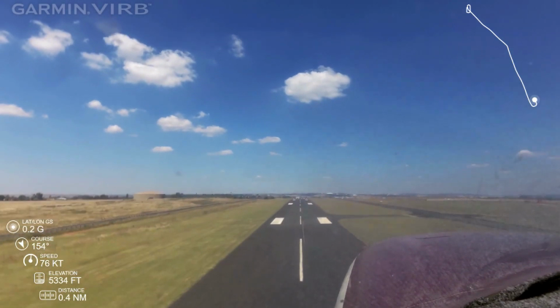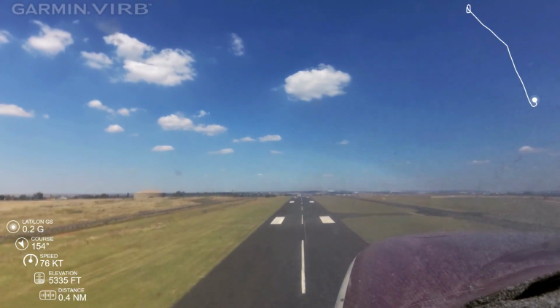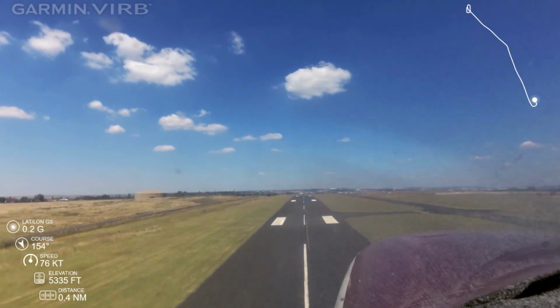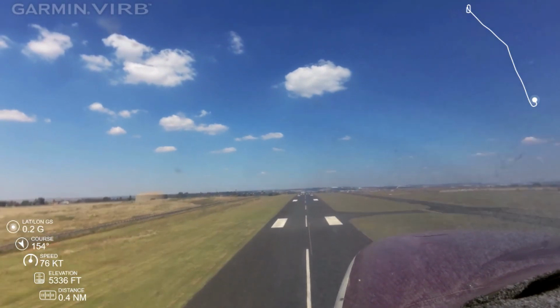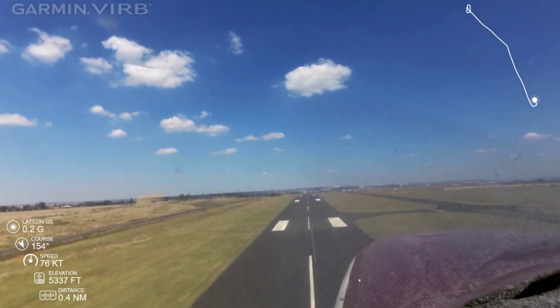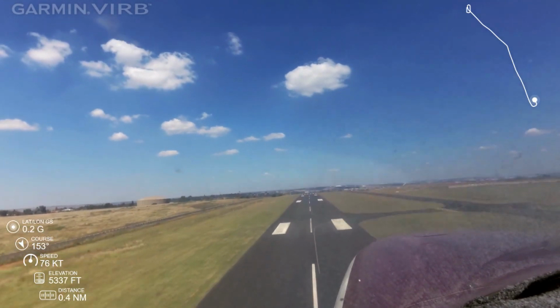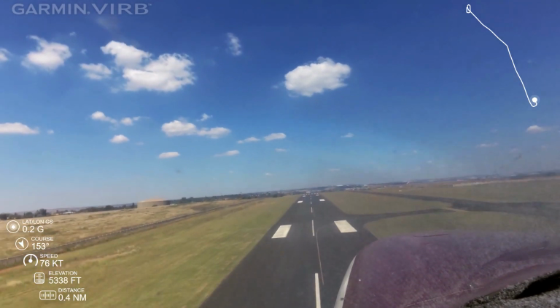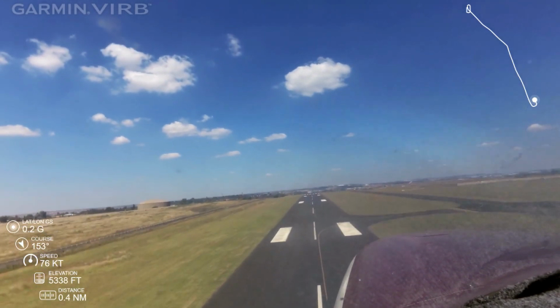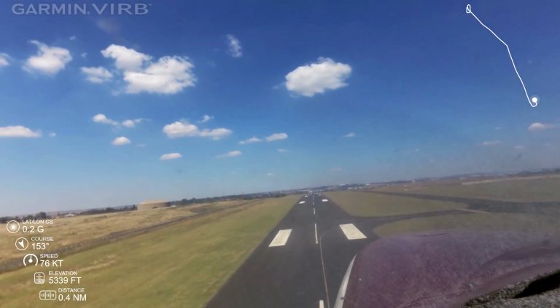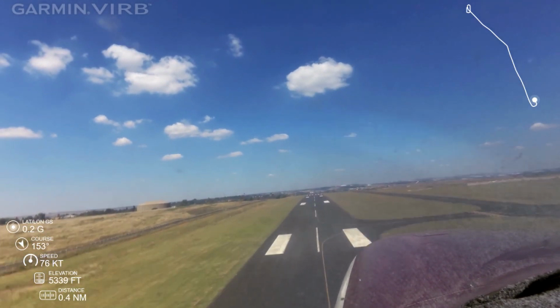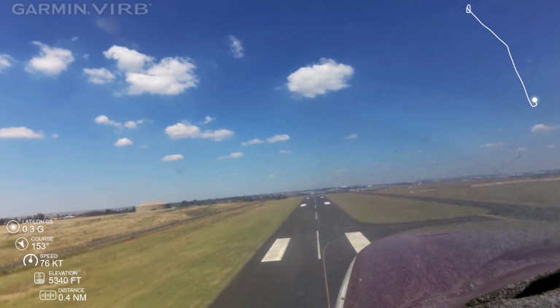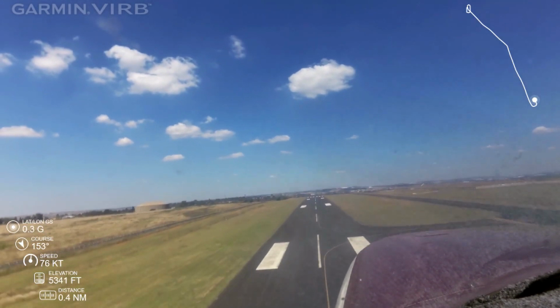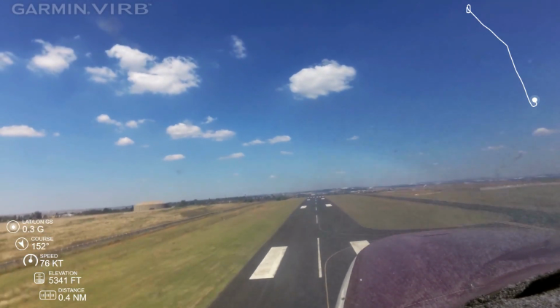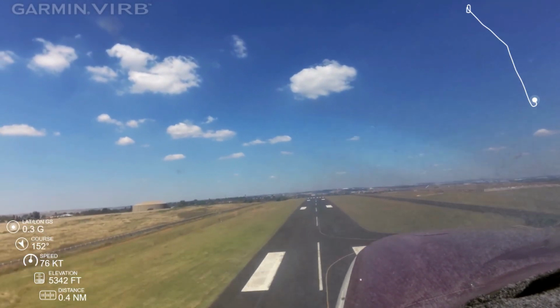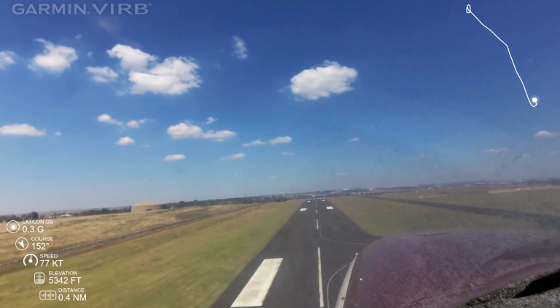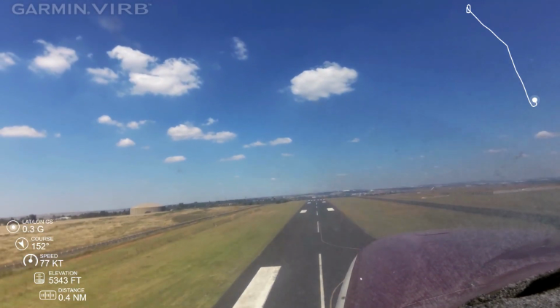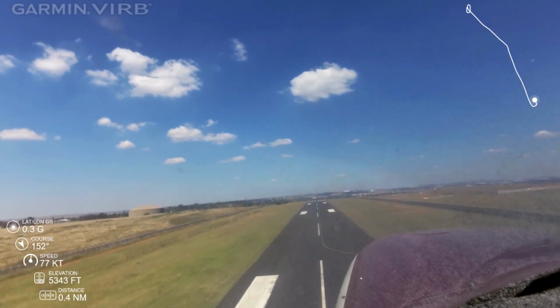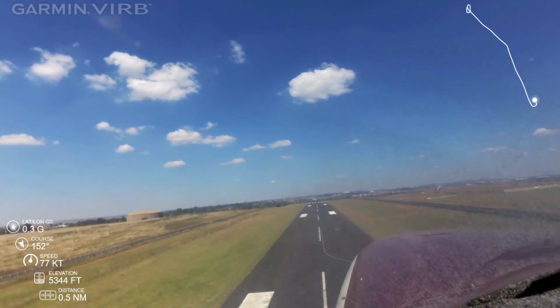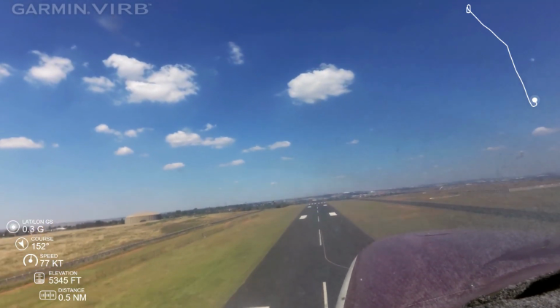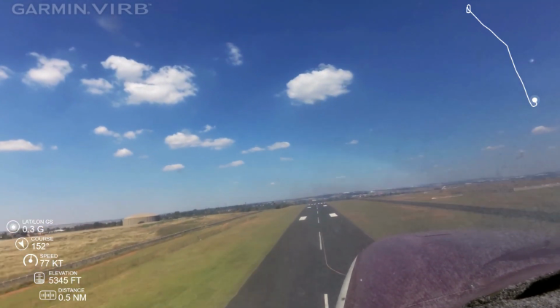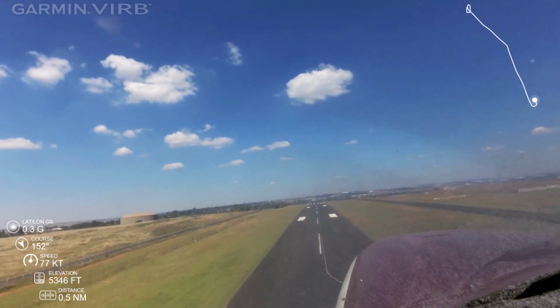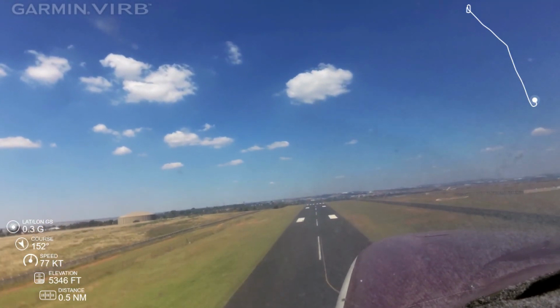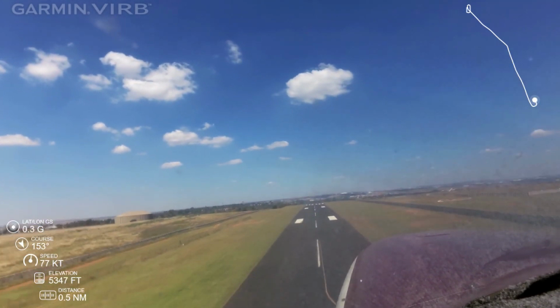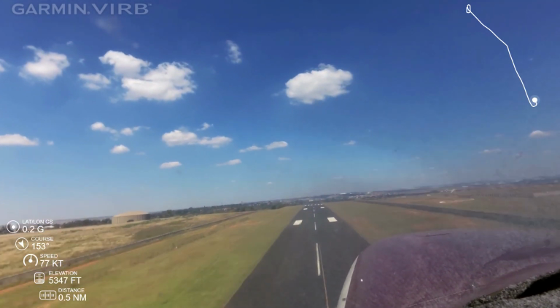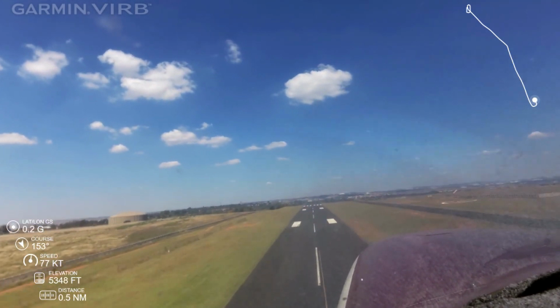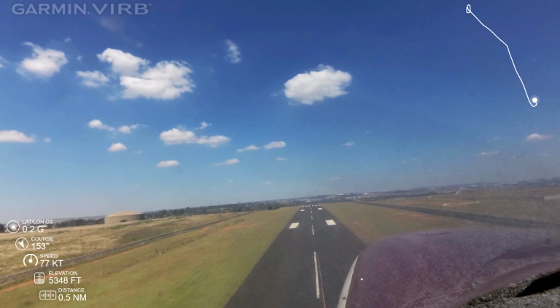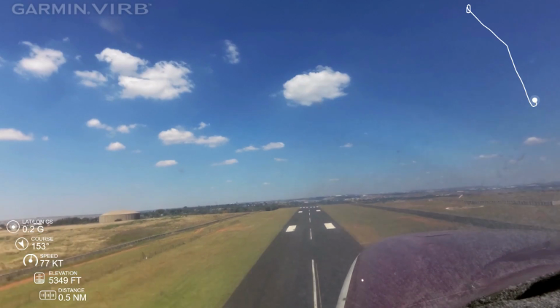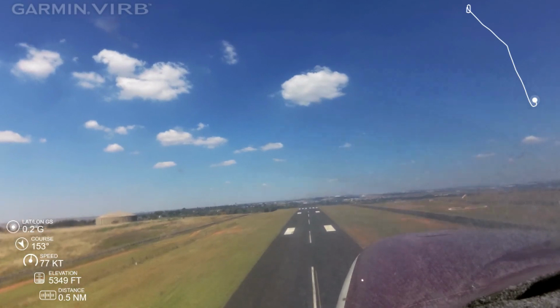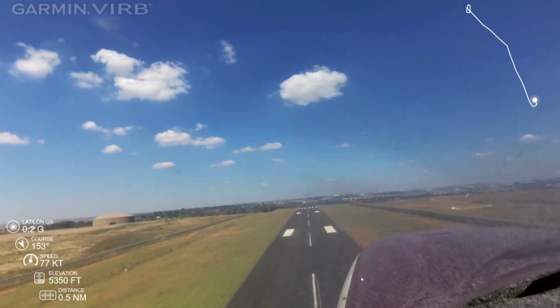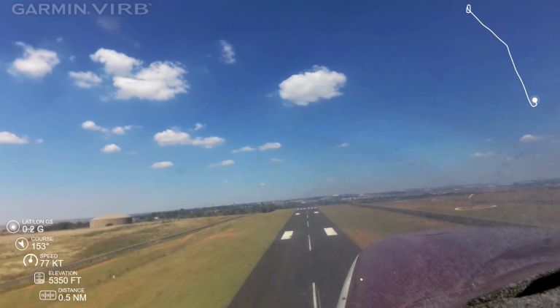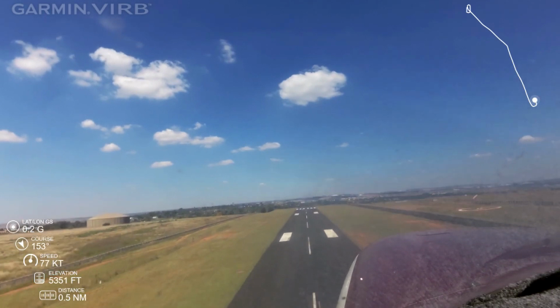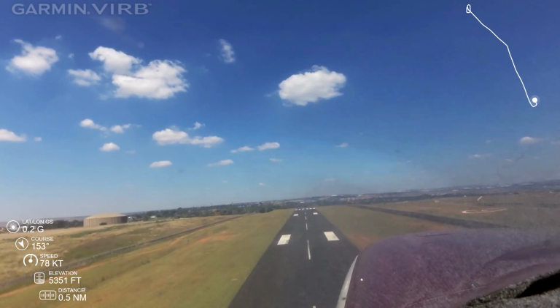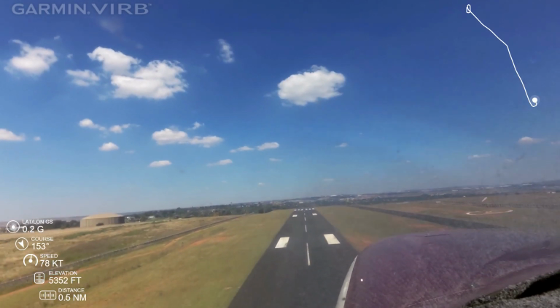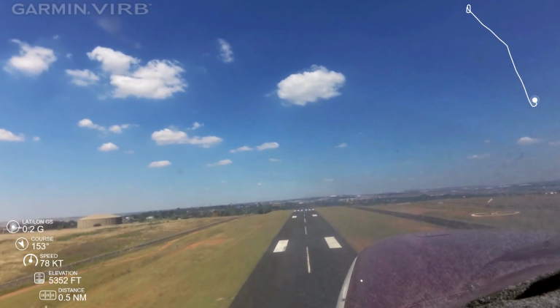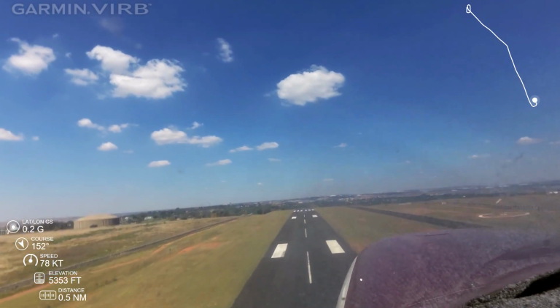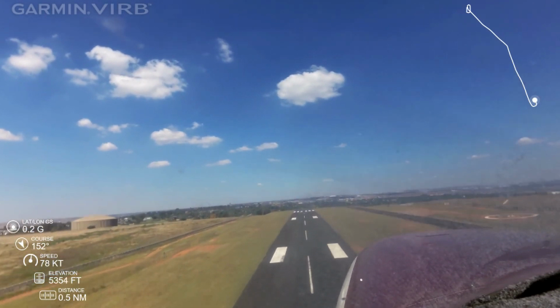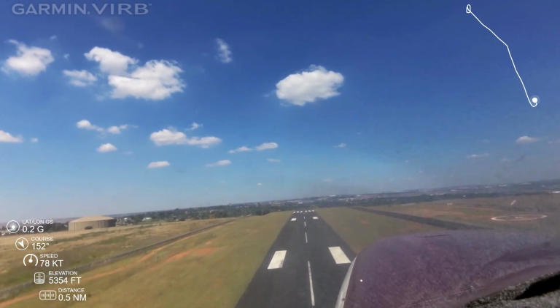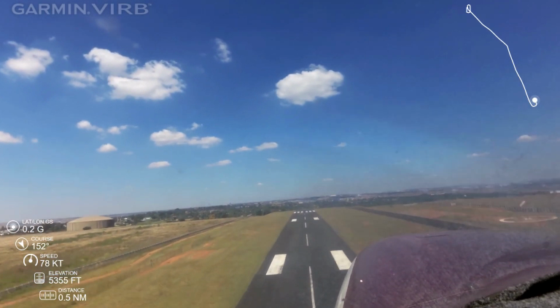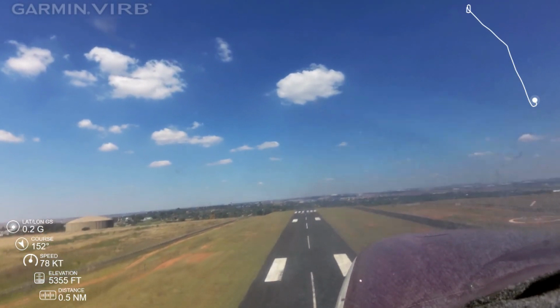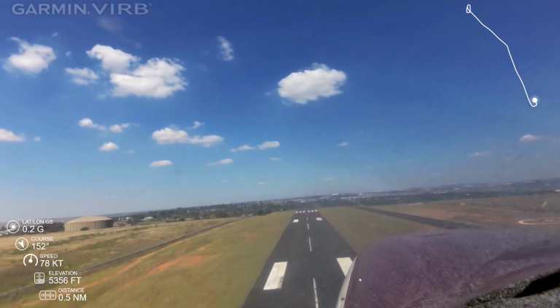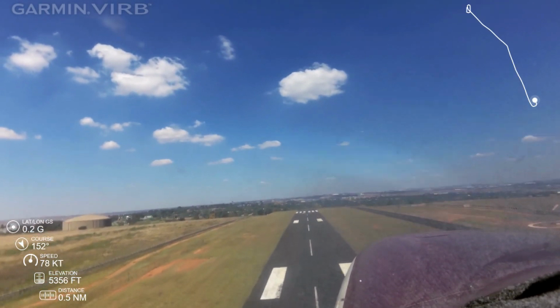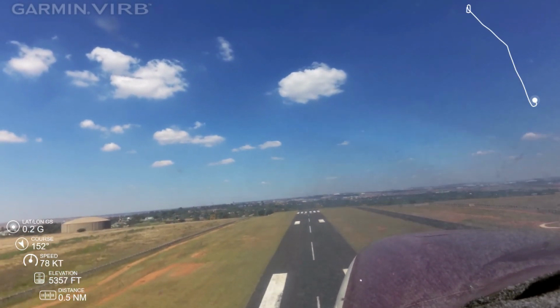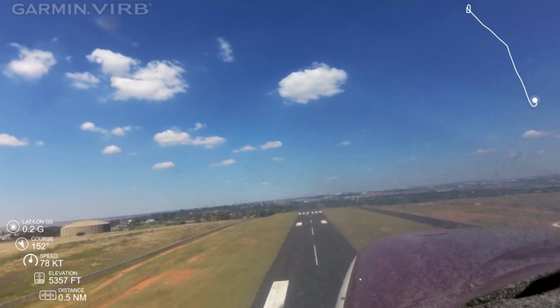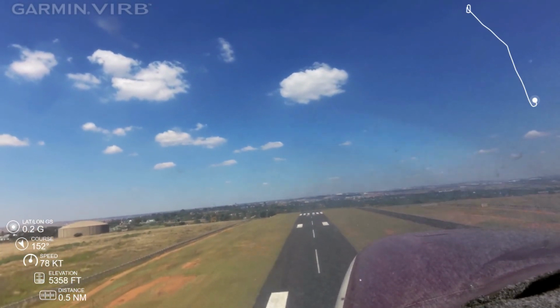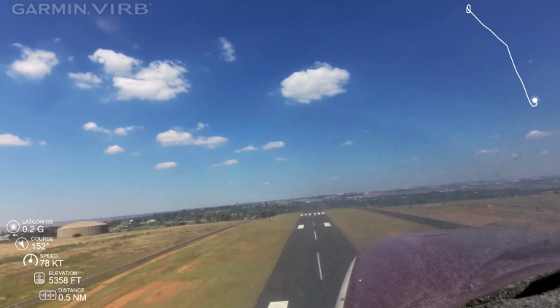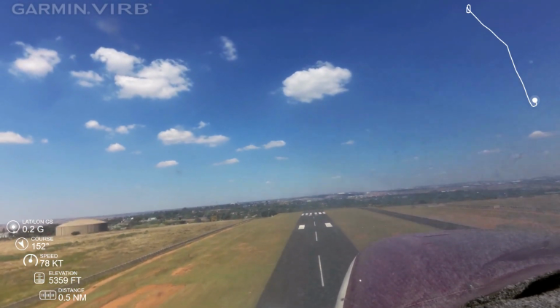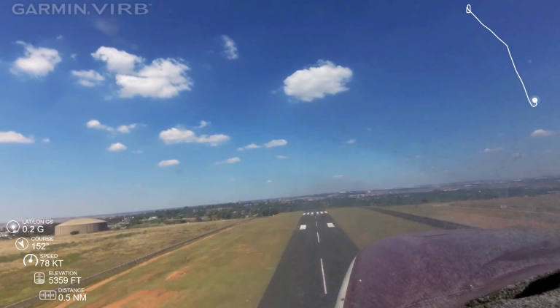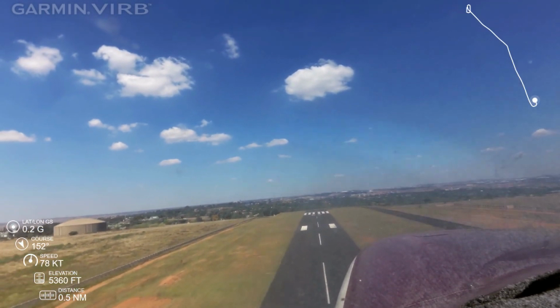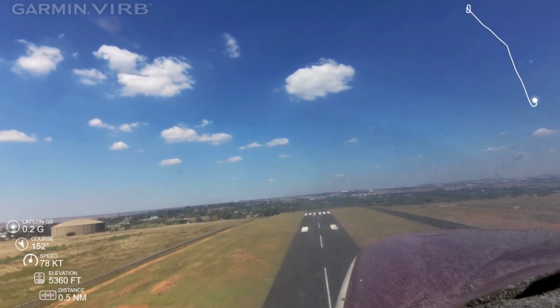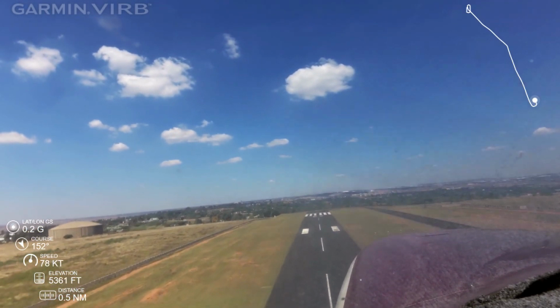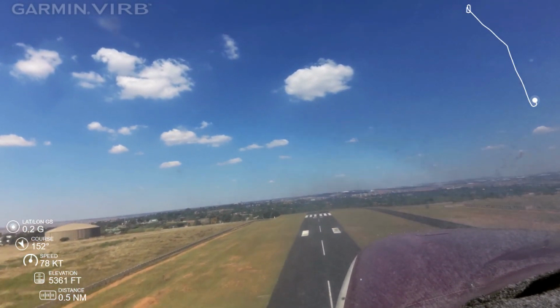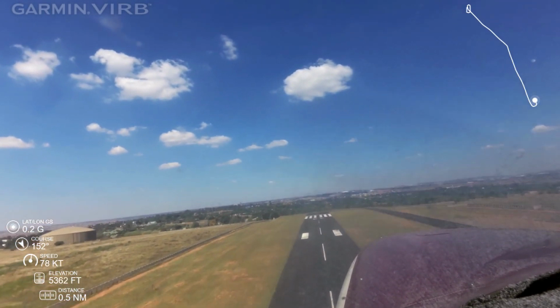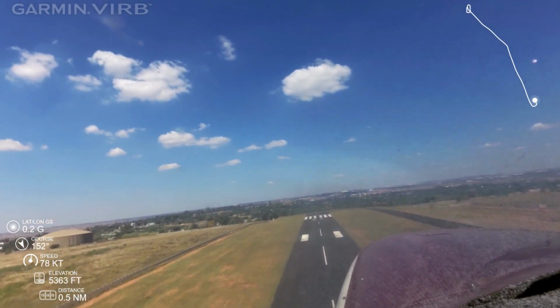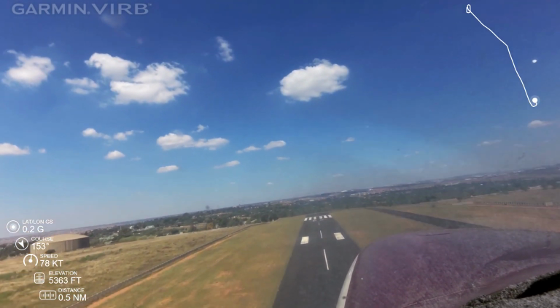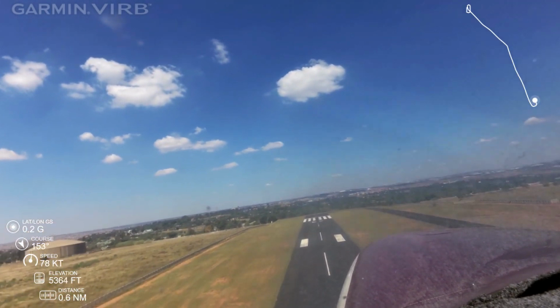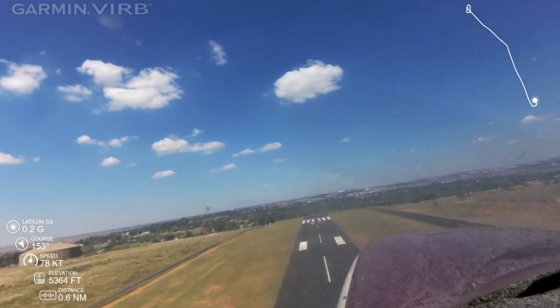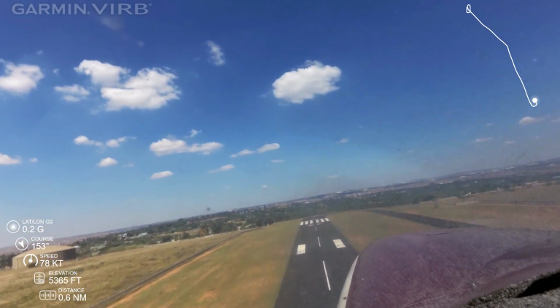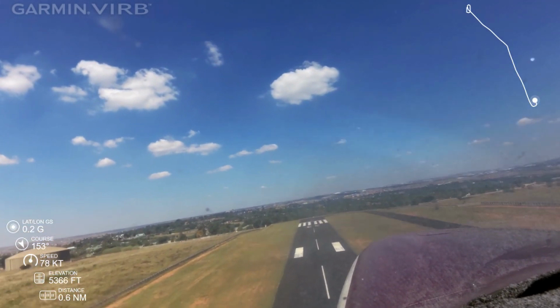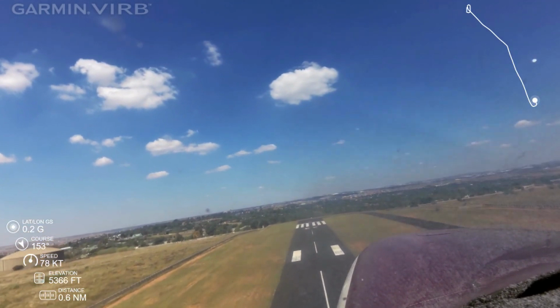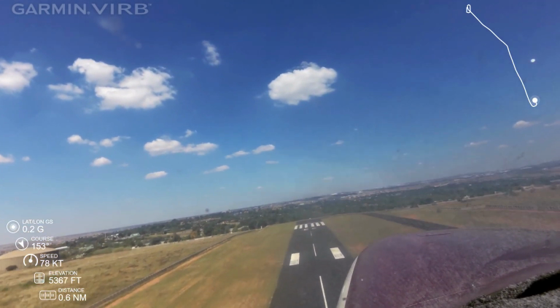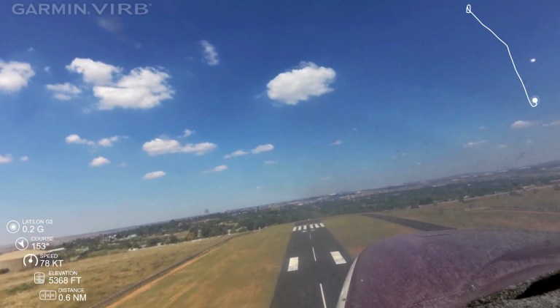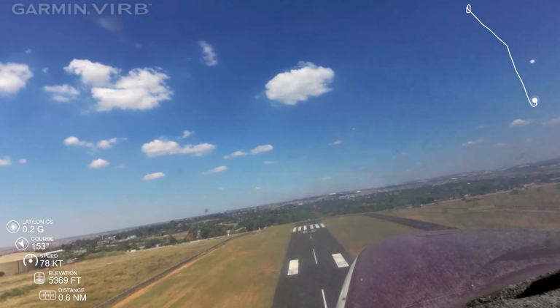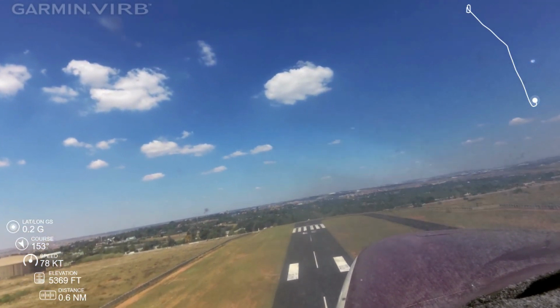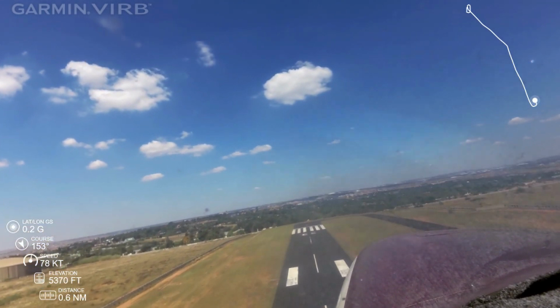ZRB, runway 17, takeoff. Surface wind 240 degrees, 90 knots, right 10 knots, climb to 7000 feet, report outbound. Right to departure.